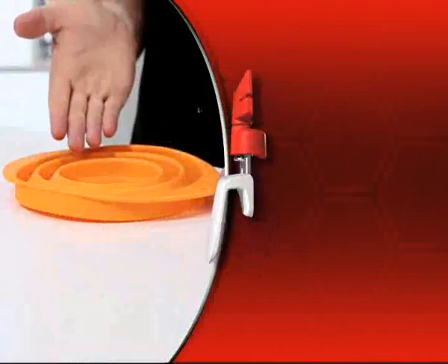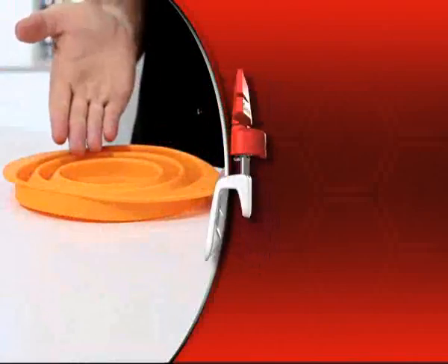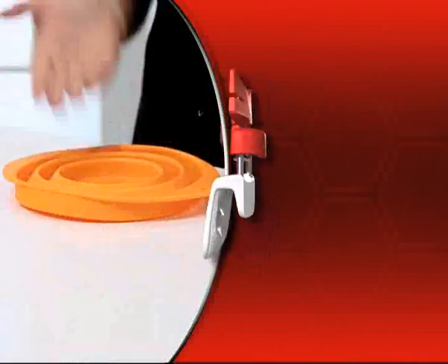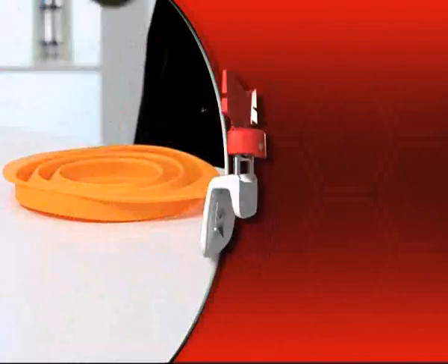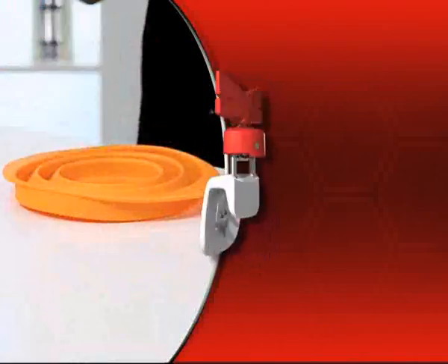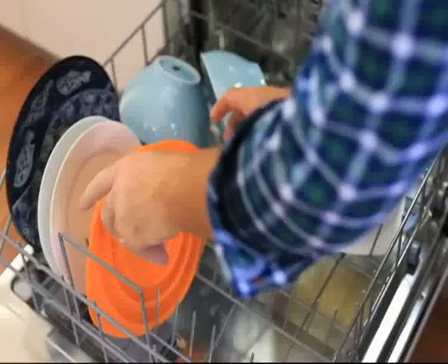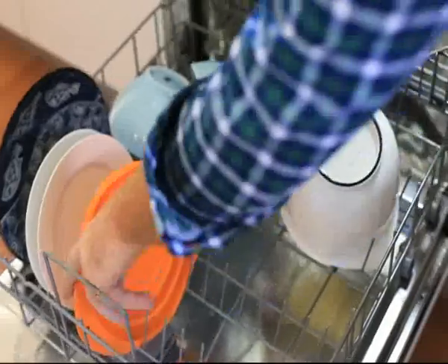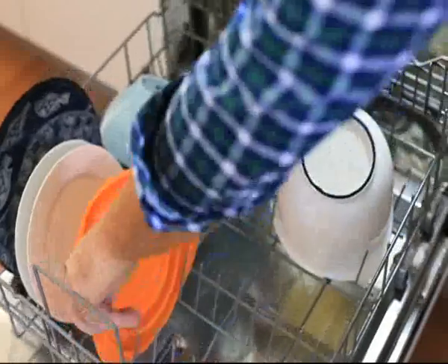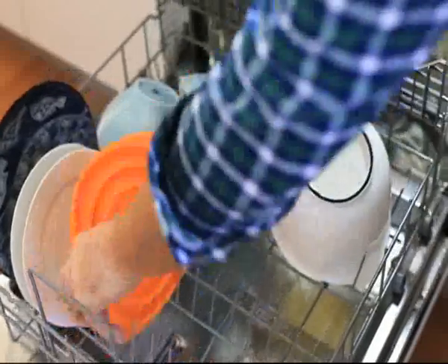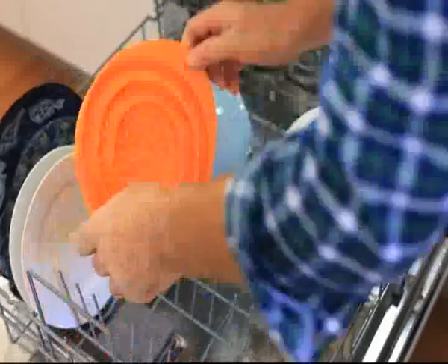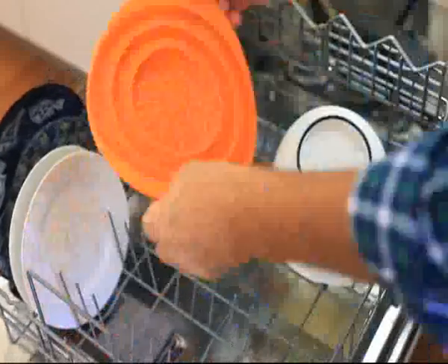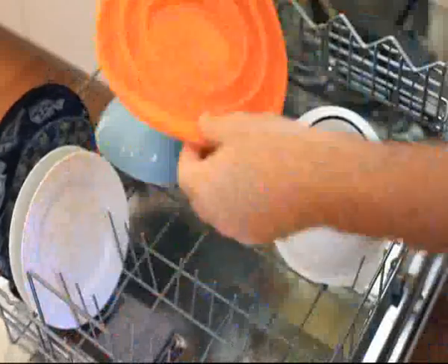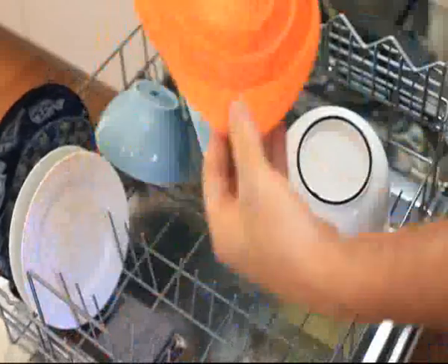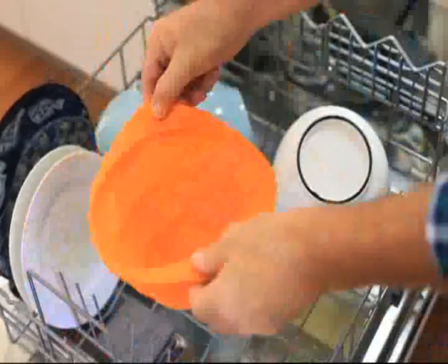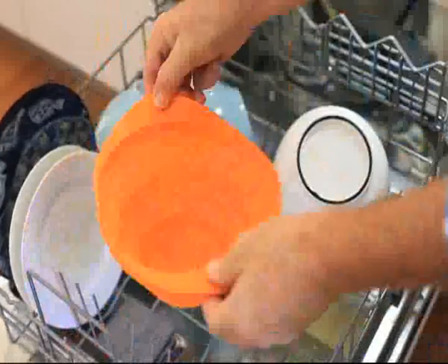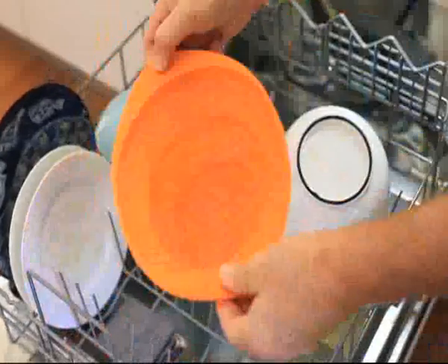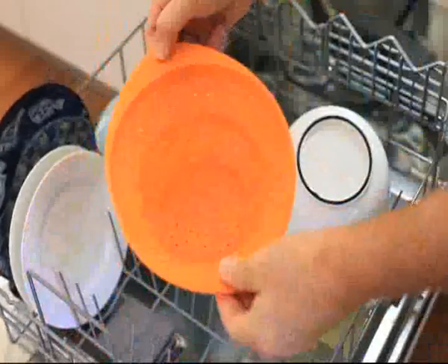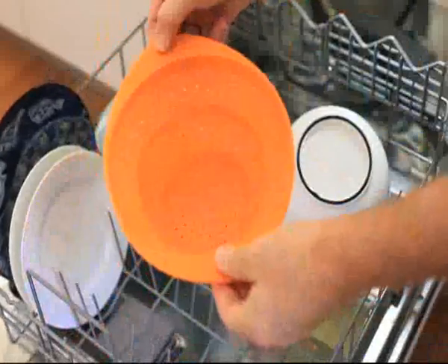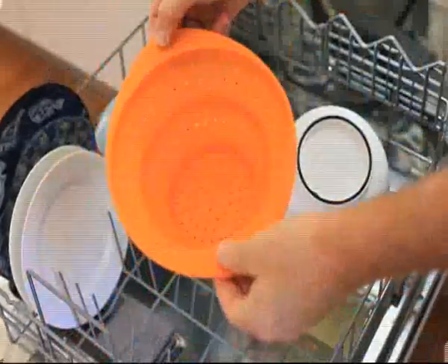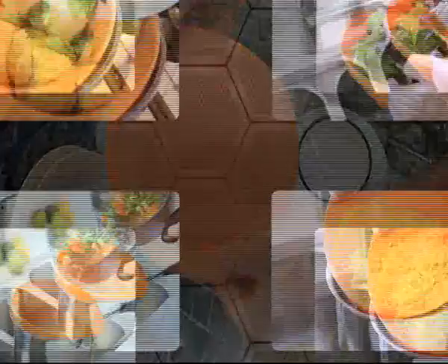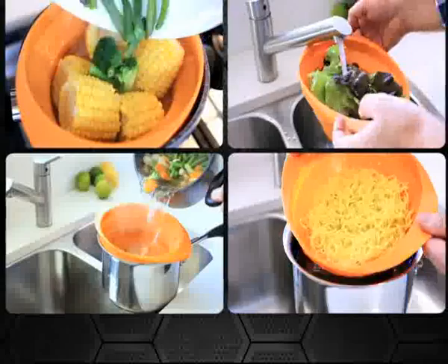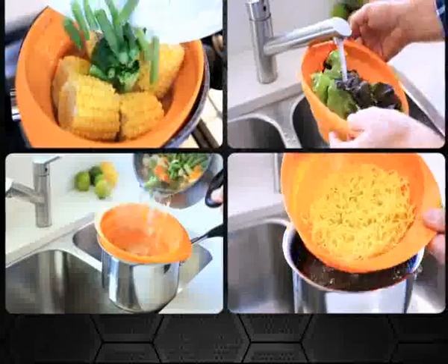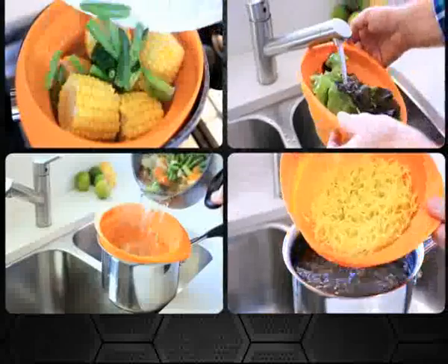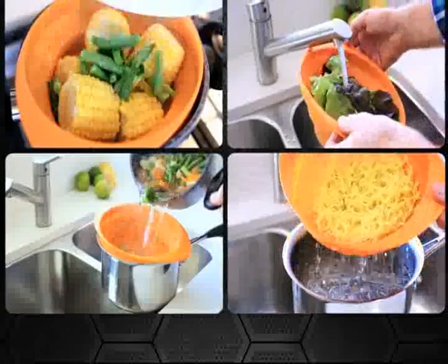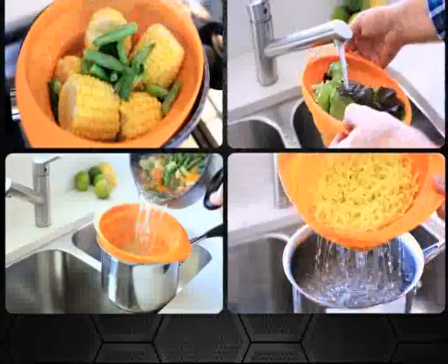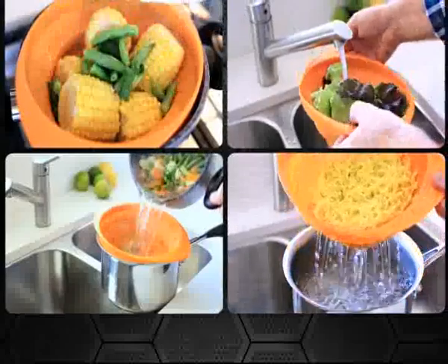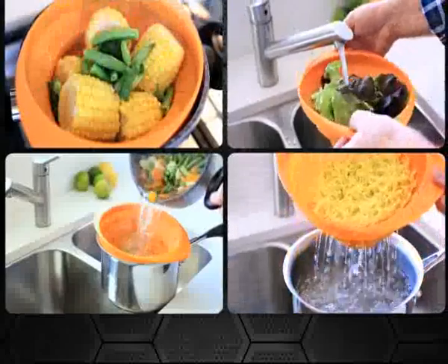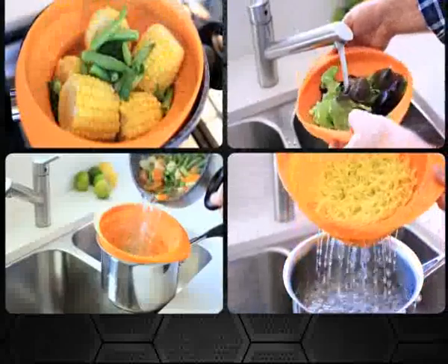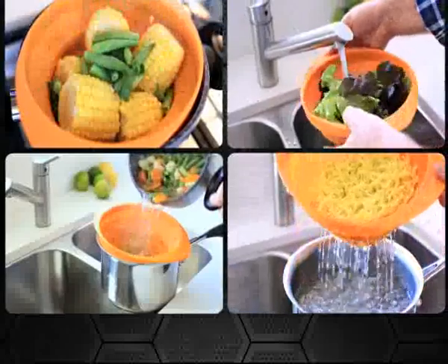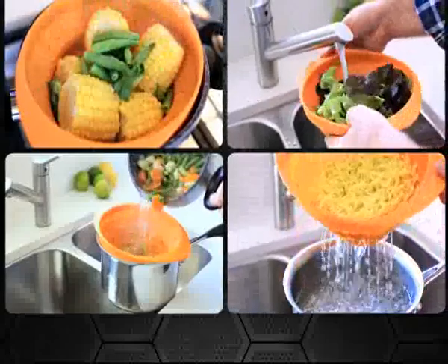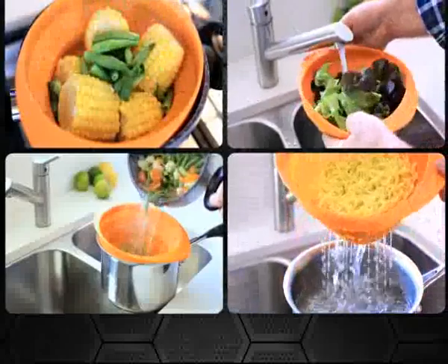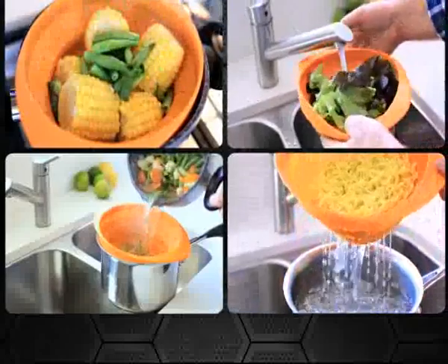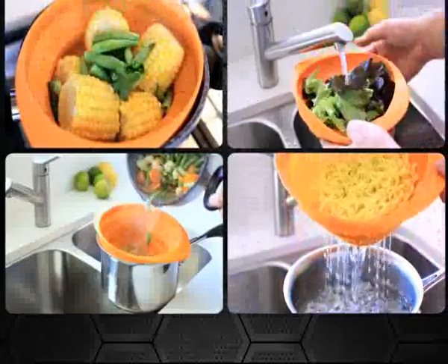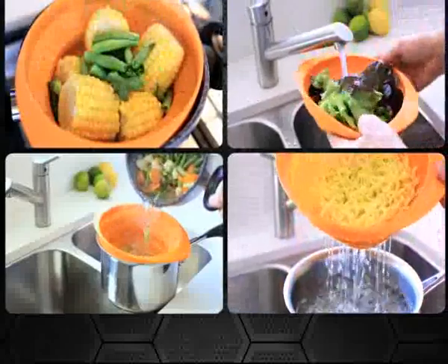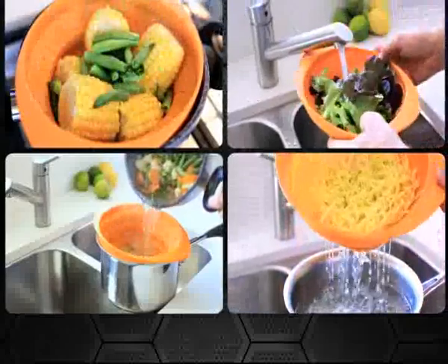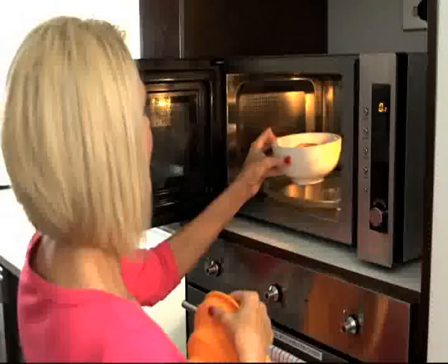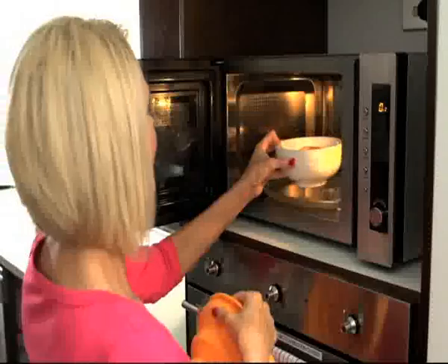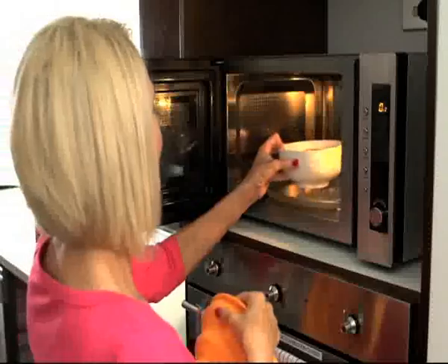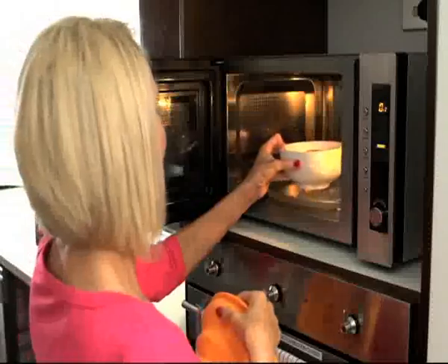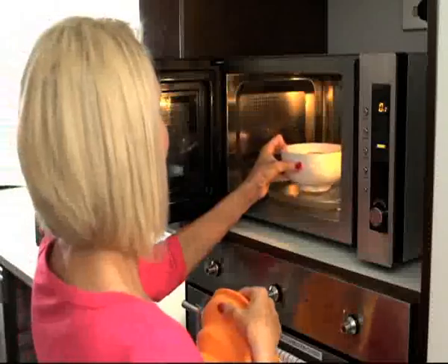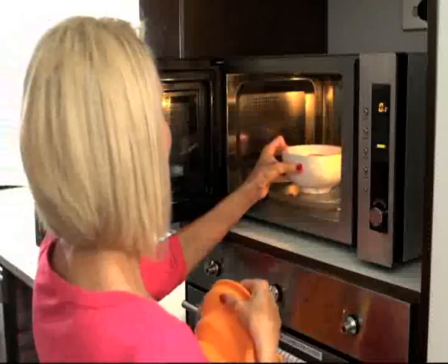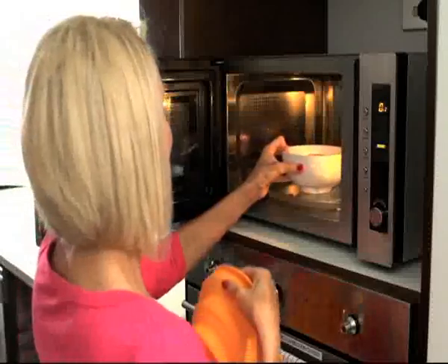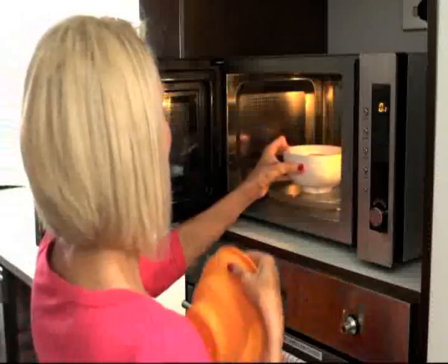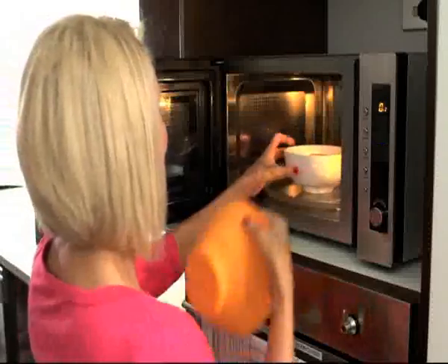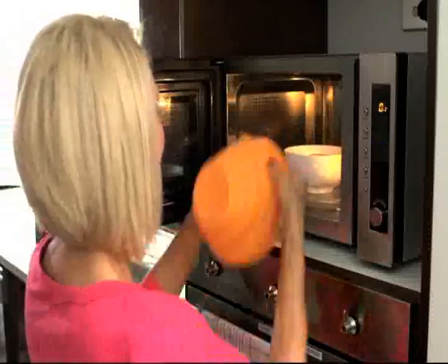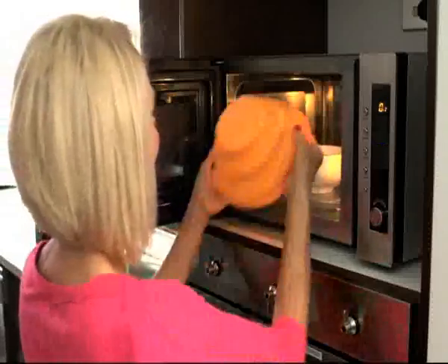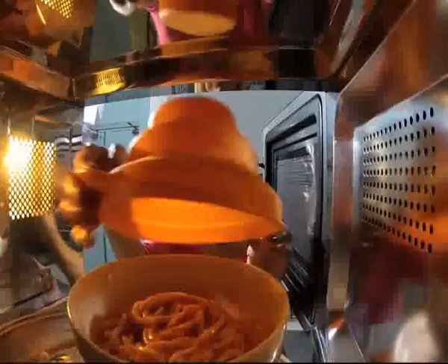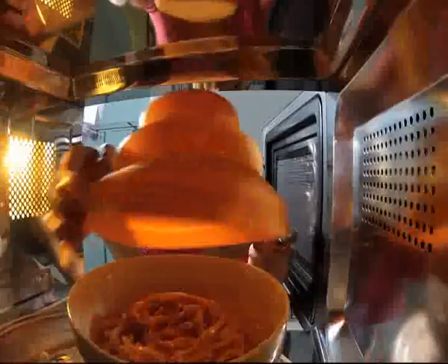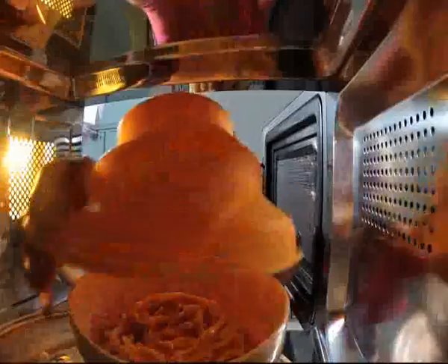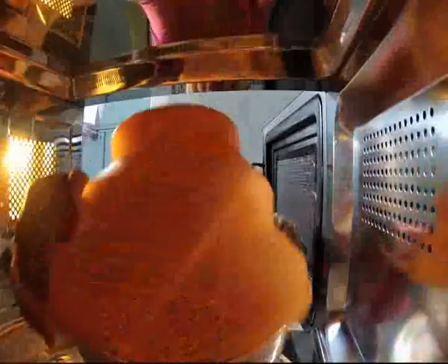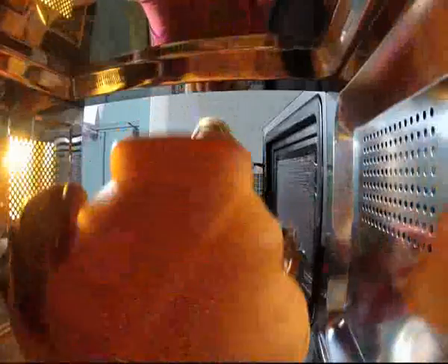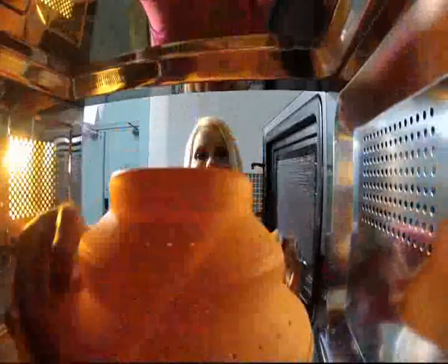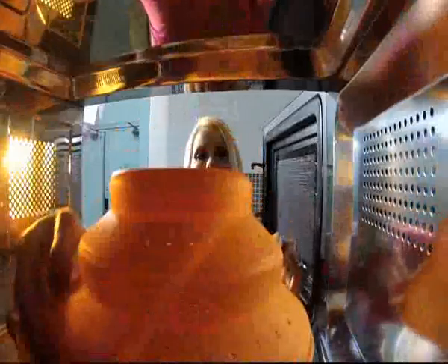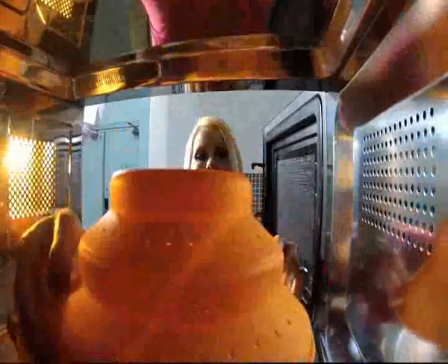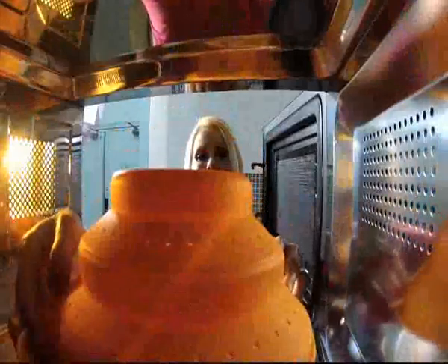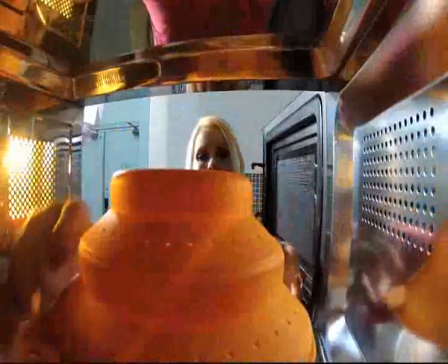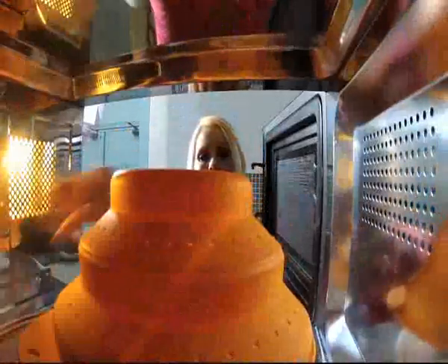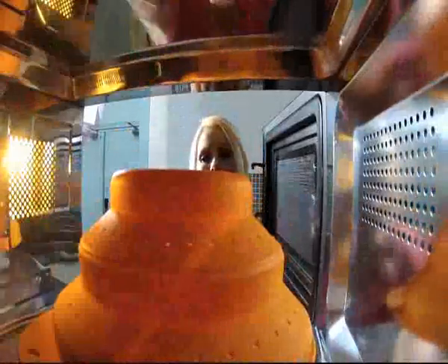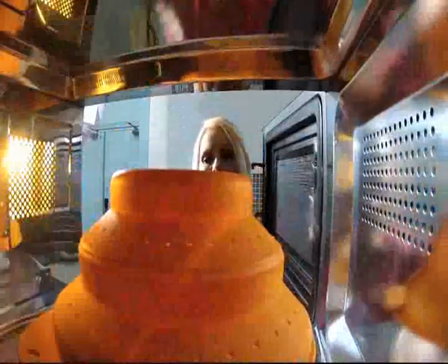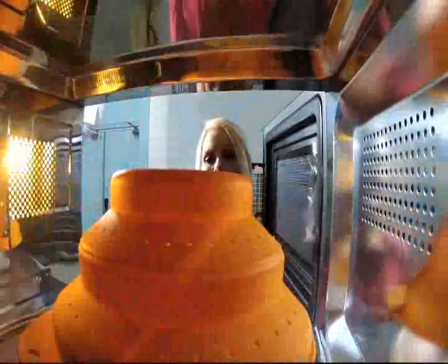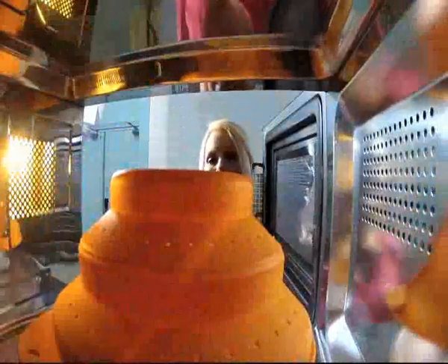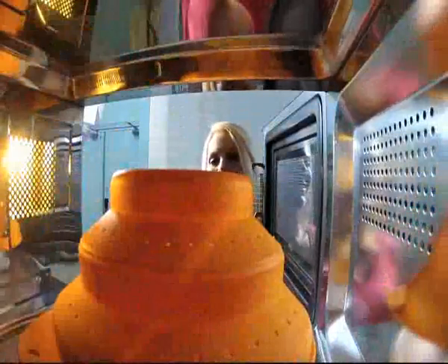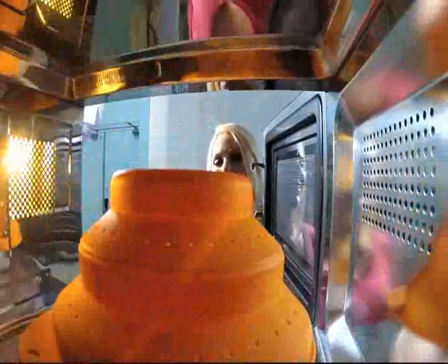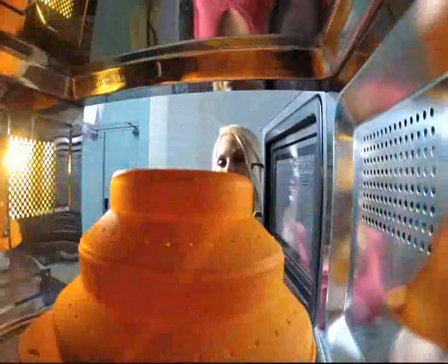It takes up less space on a plate. It's perfect for steaming, cleaning, draining and straining. Upside down, it's the perfect microwave splatter cover.